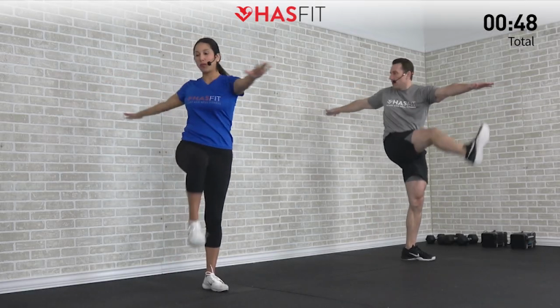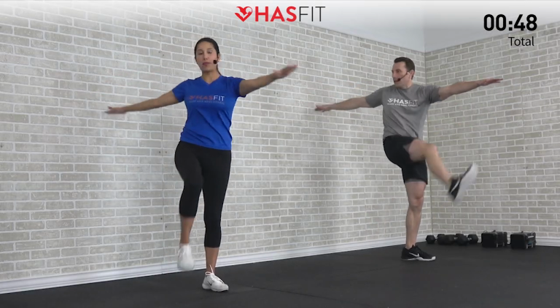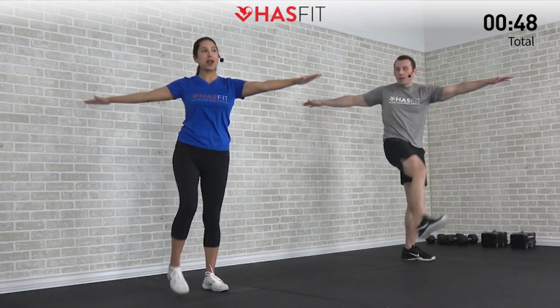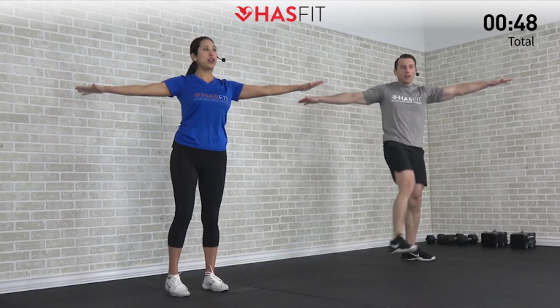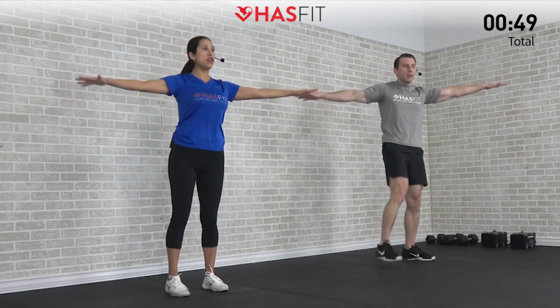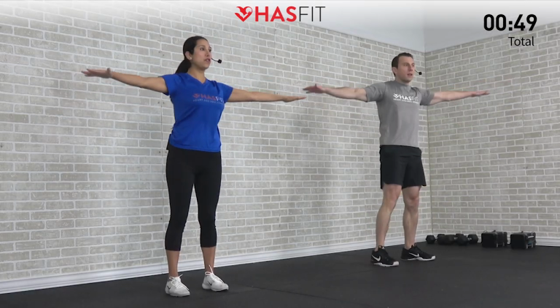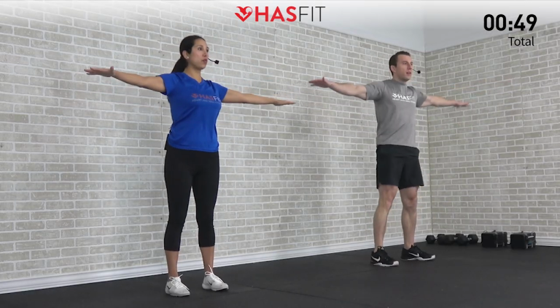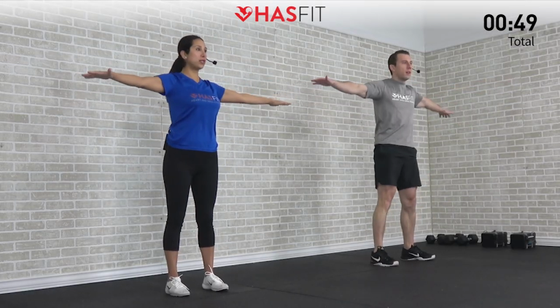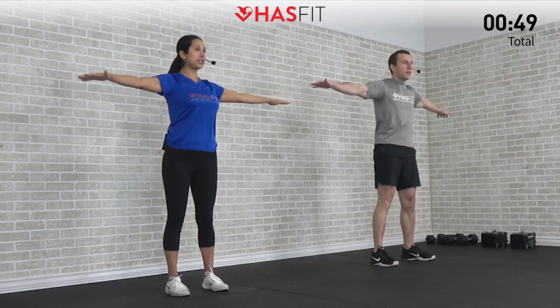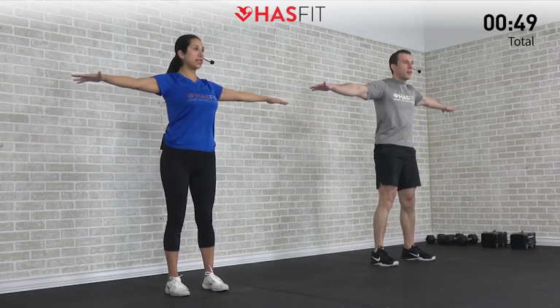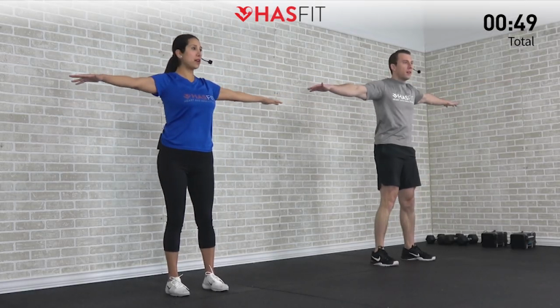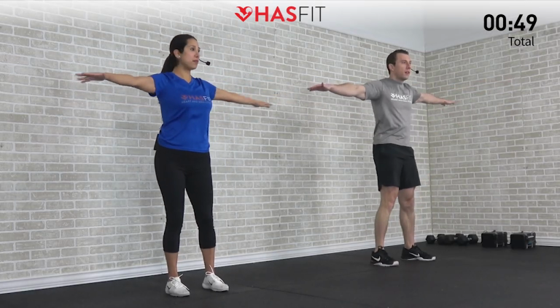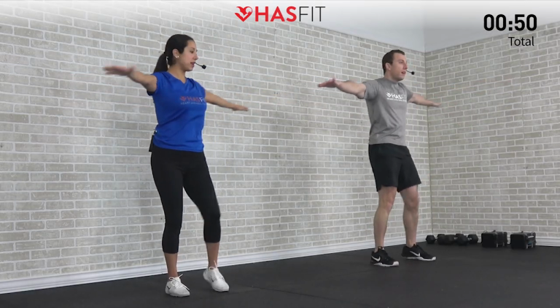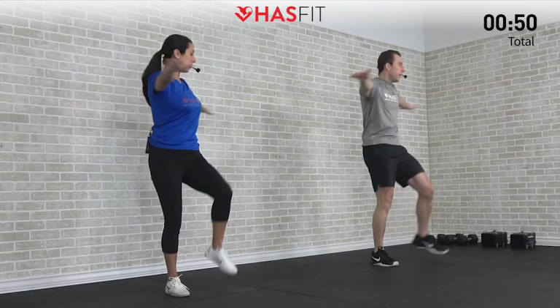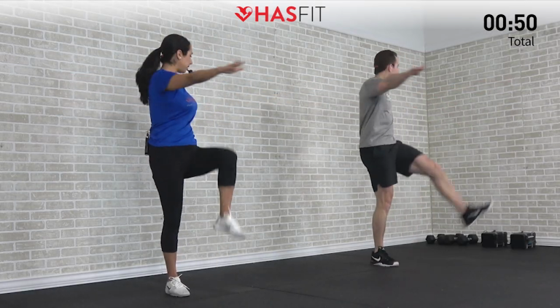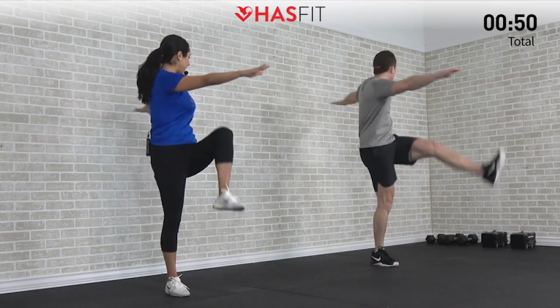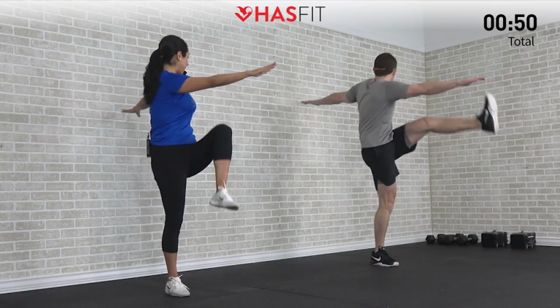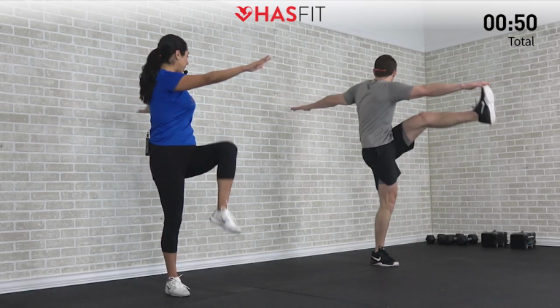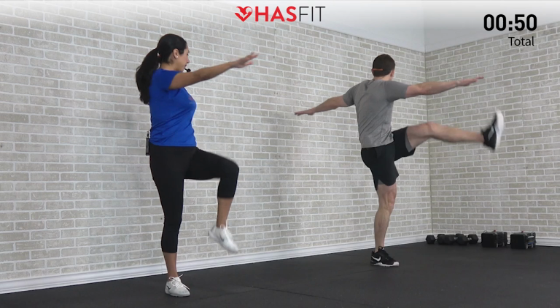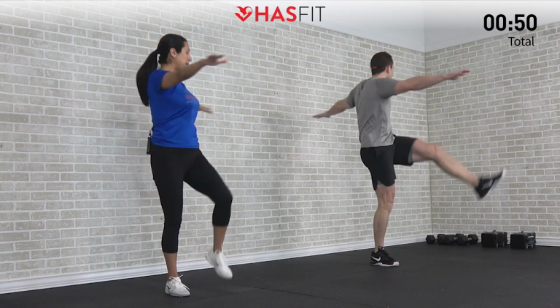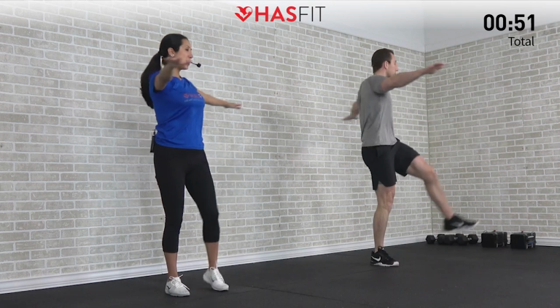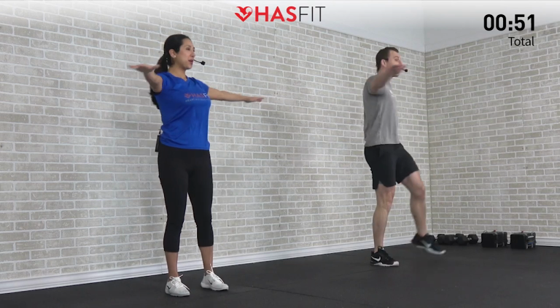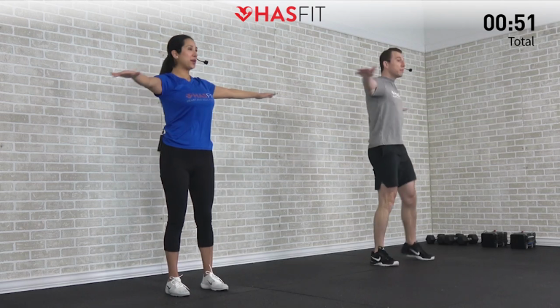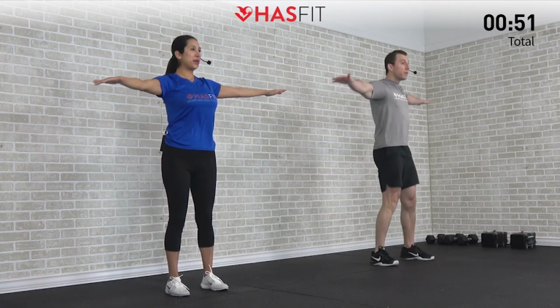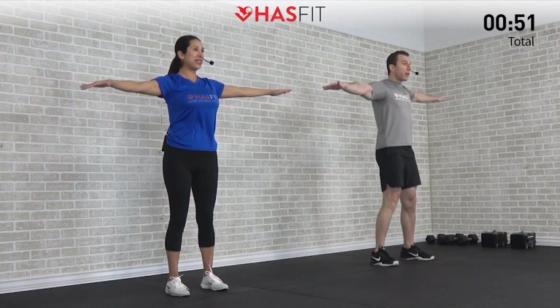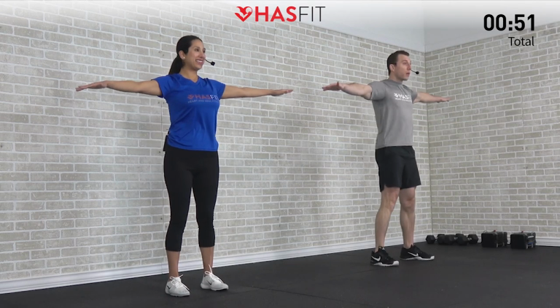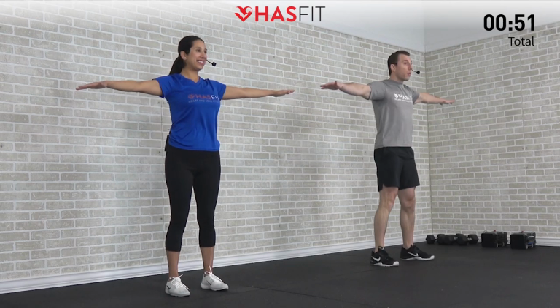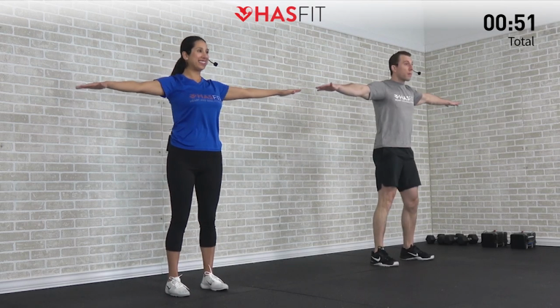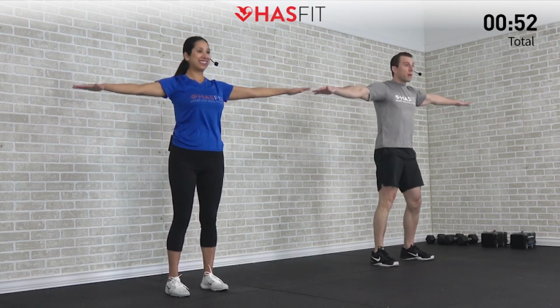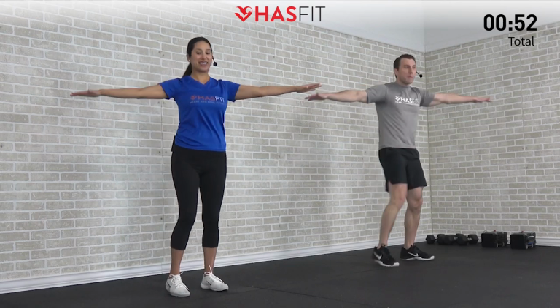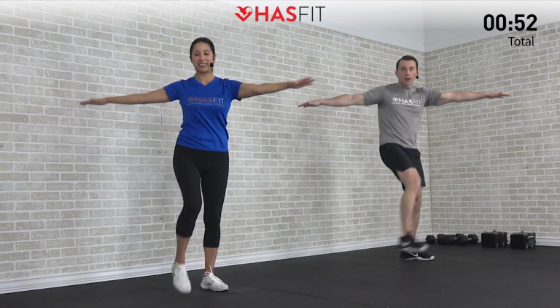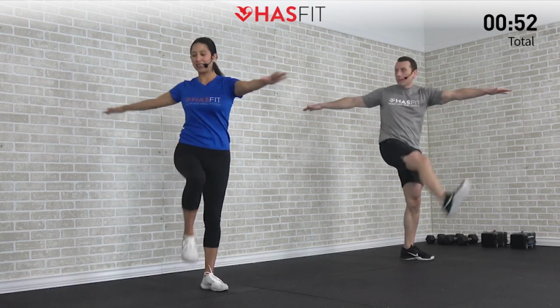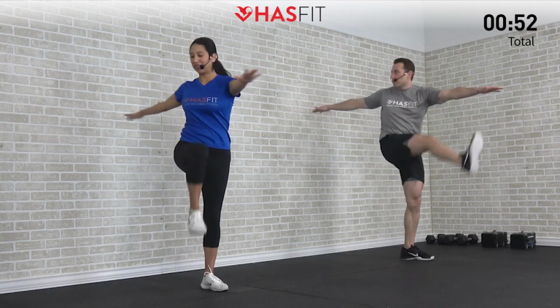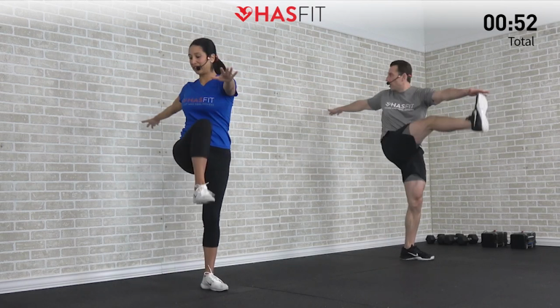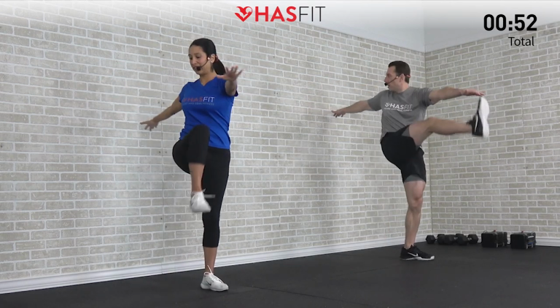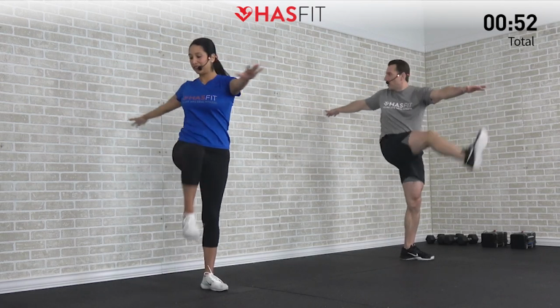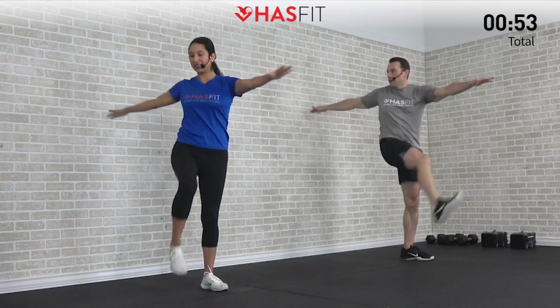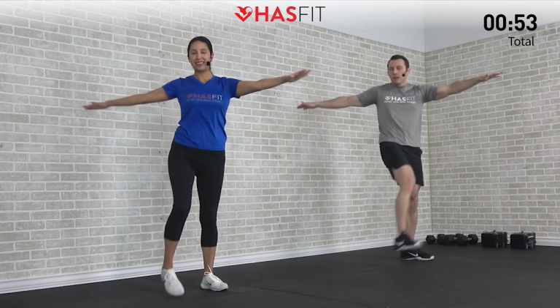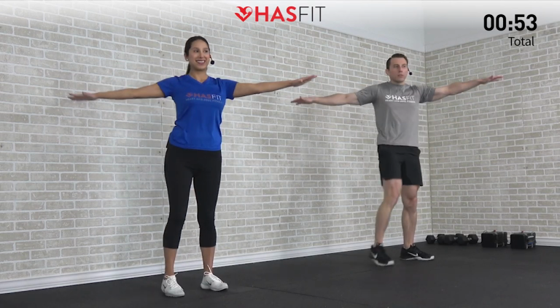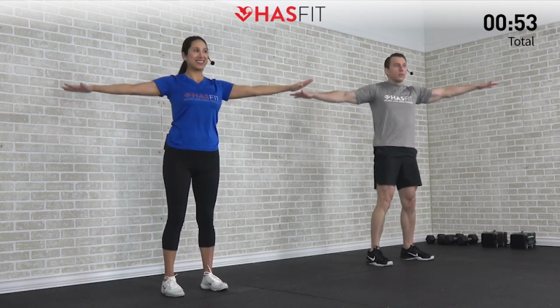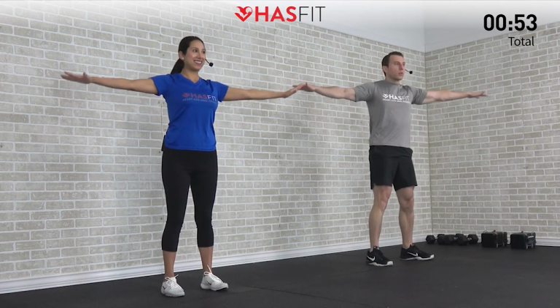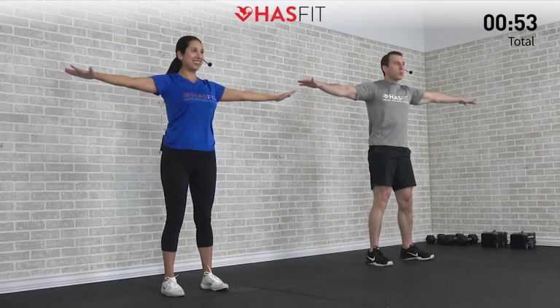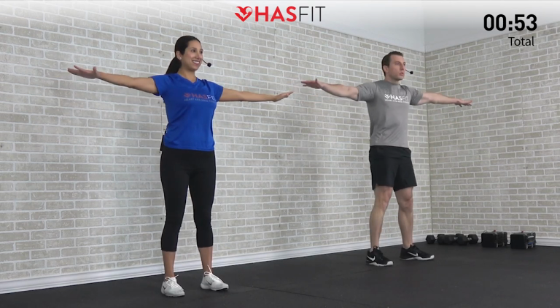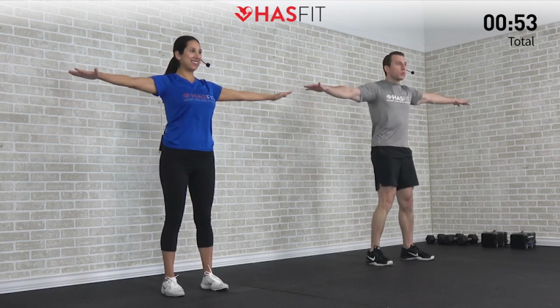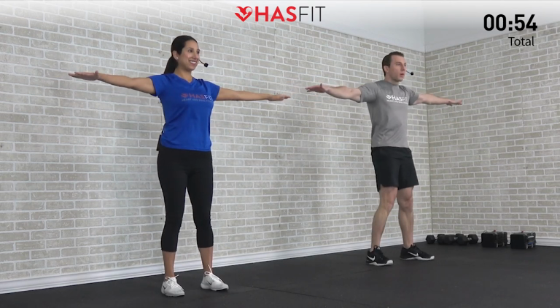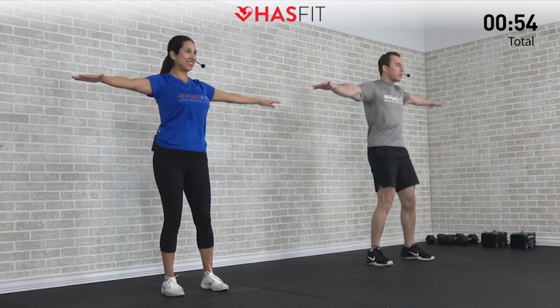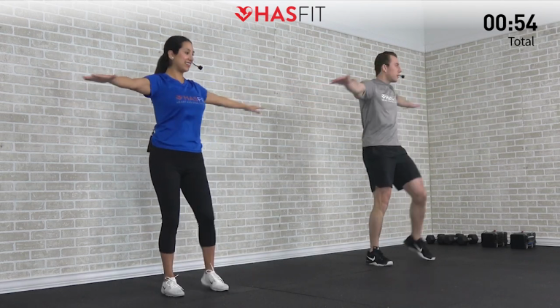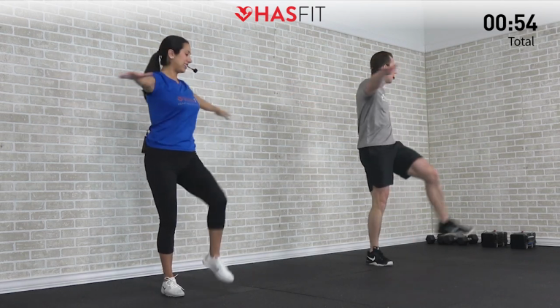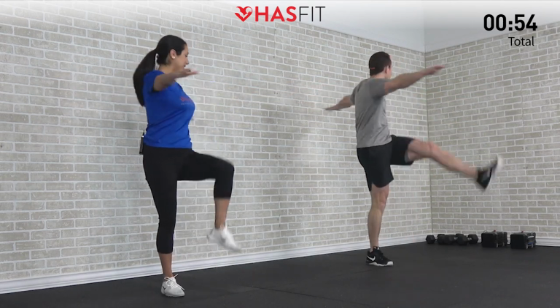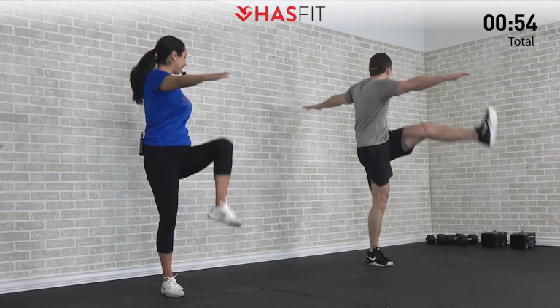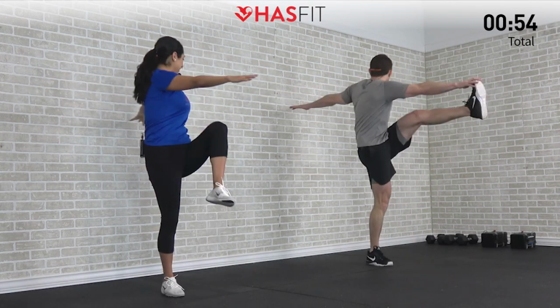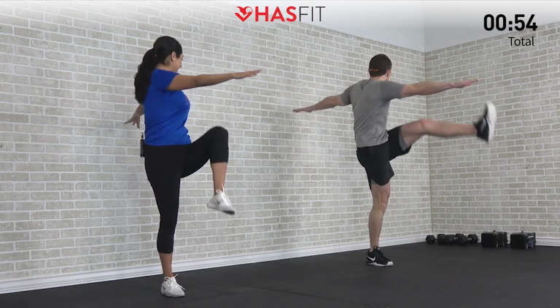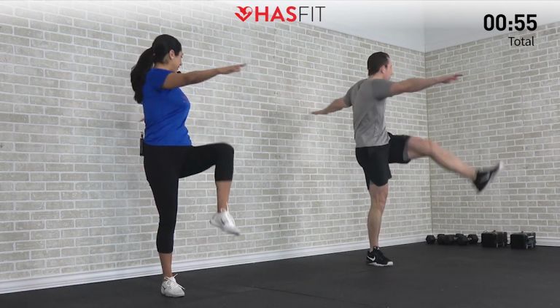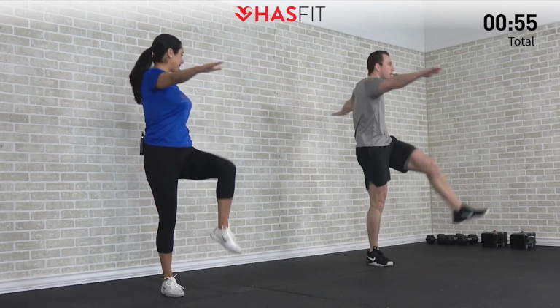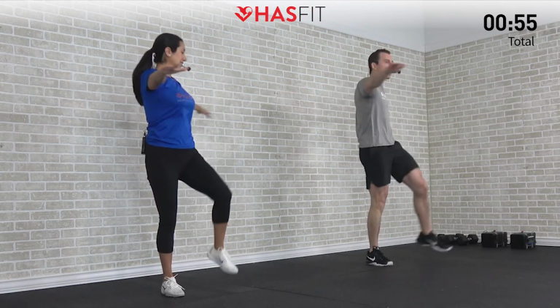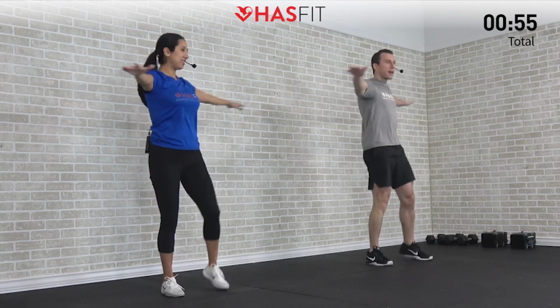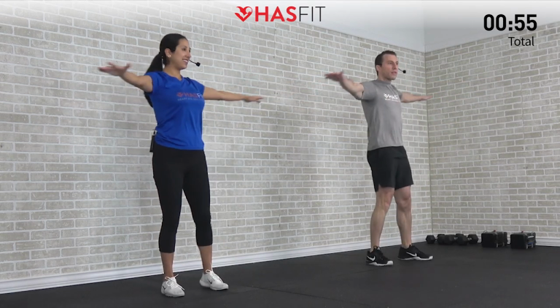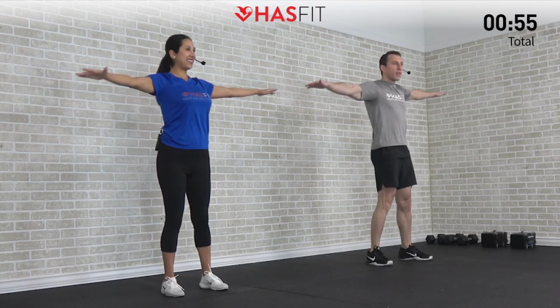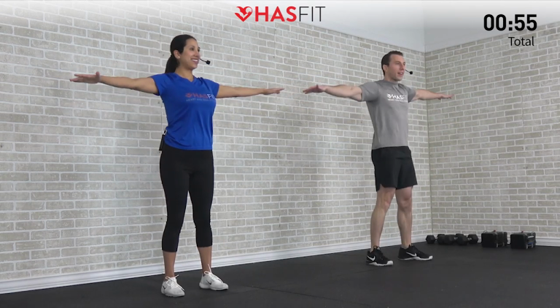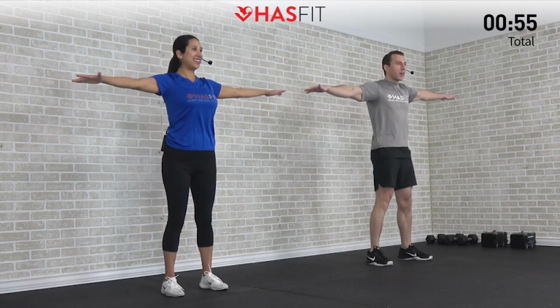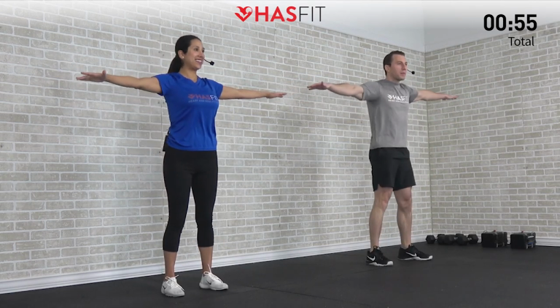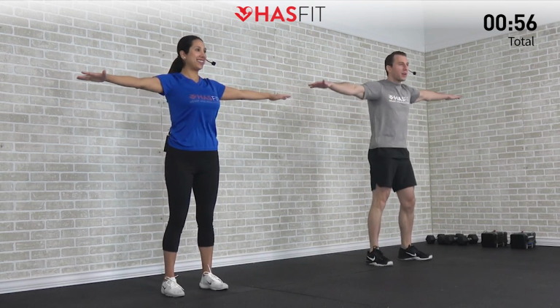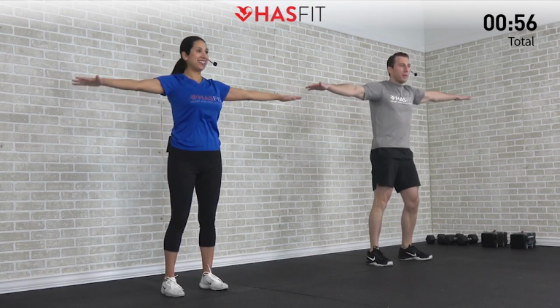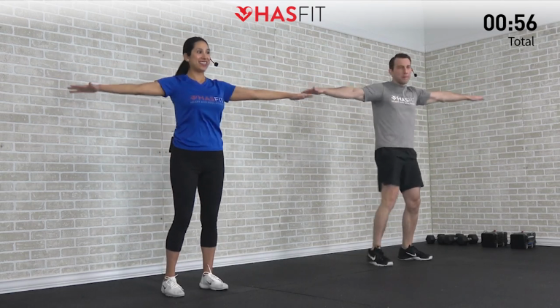Still moving at a warm-up pace, so don't go too crazy here — there'll be plenty of time for that coming up.